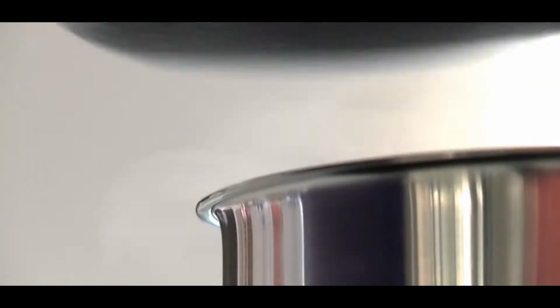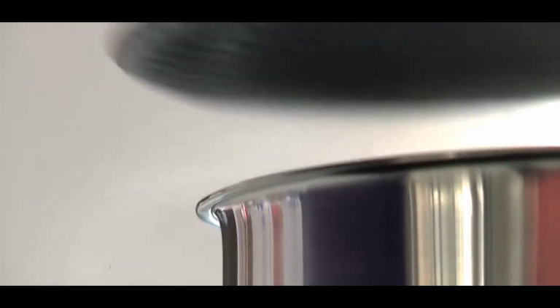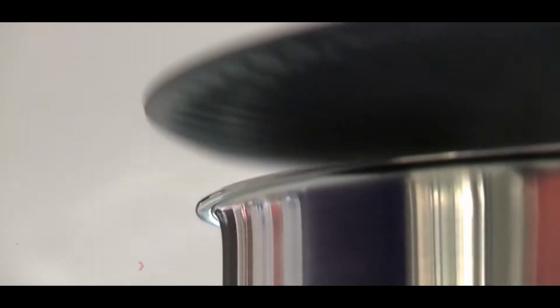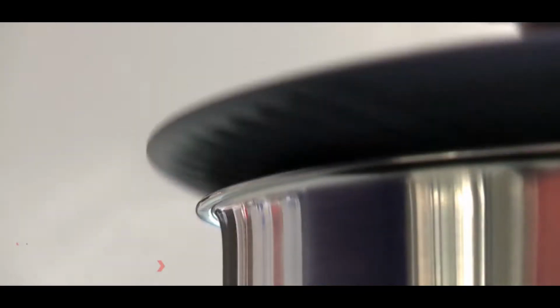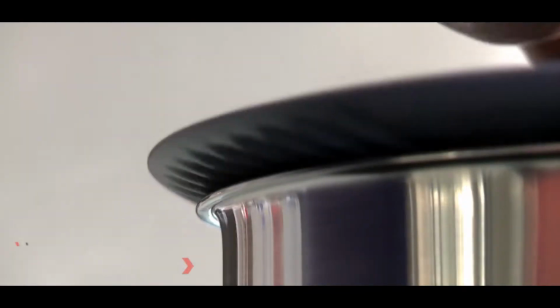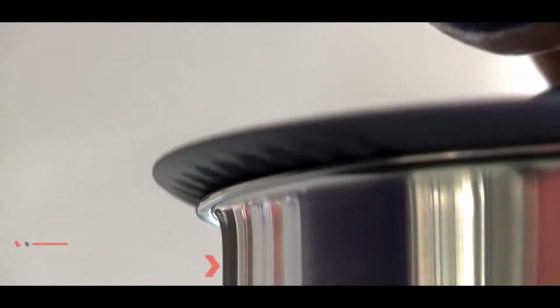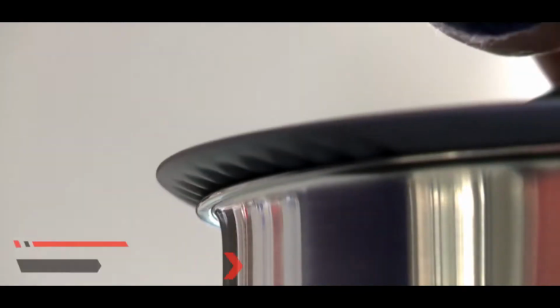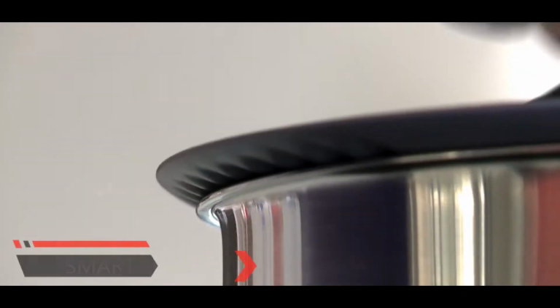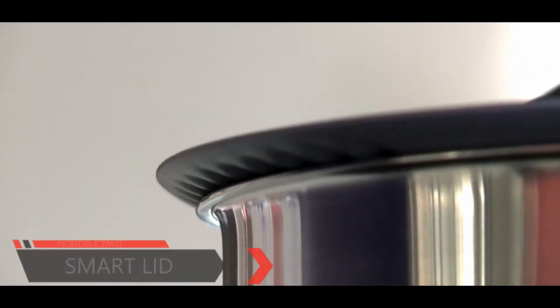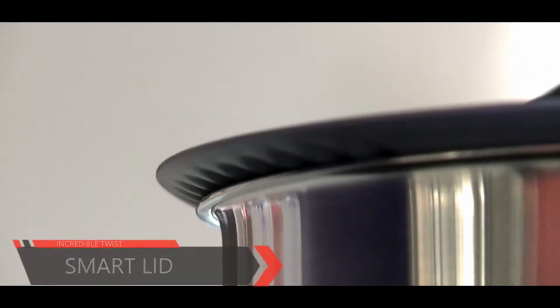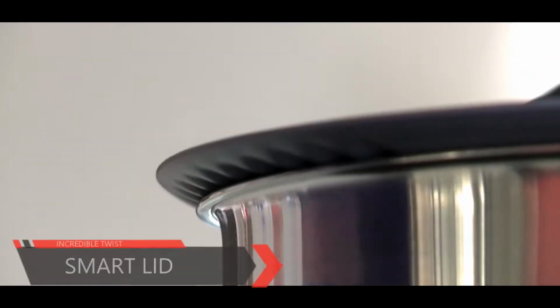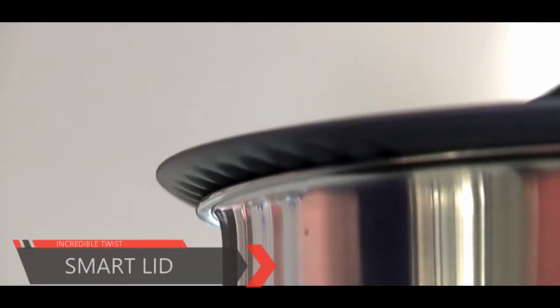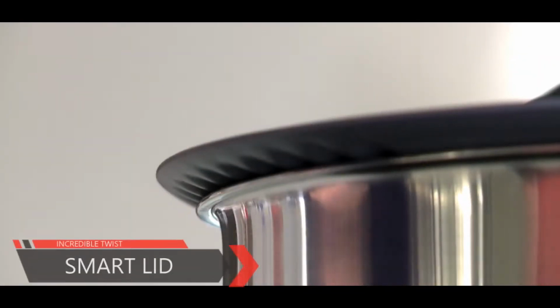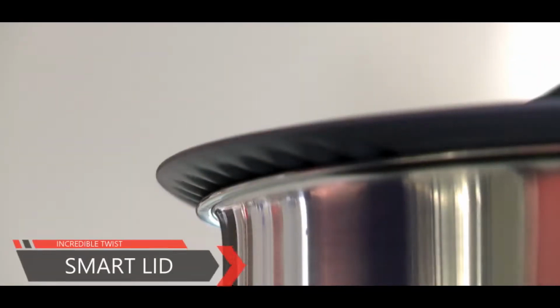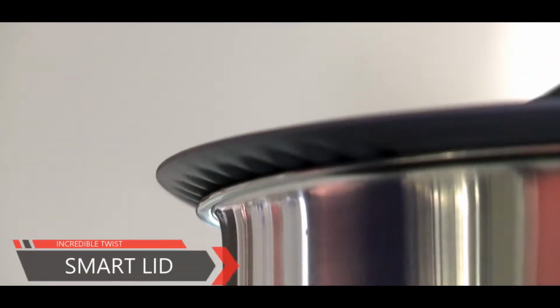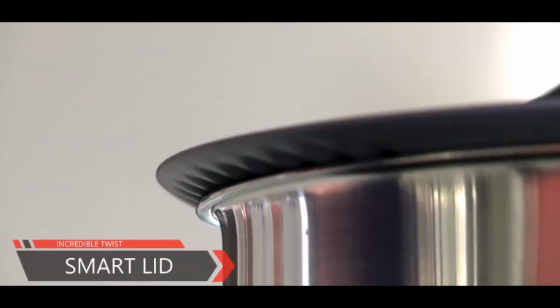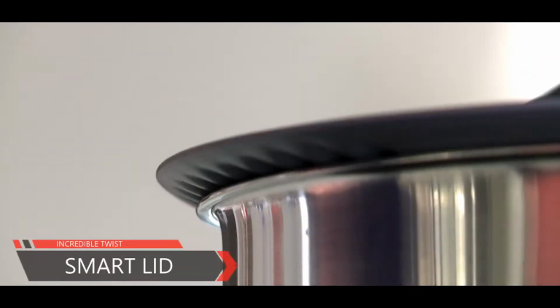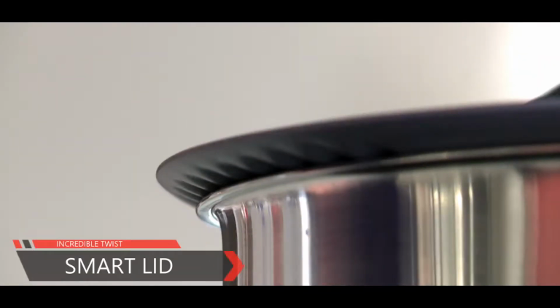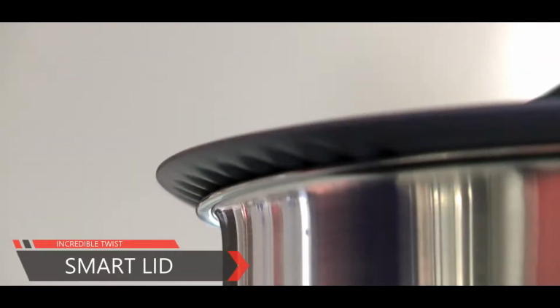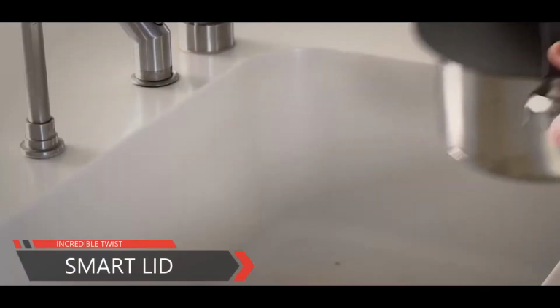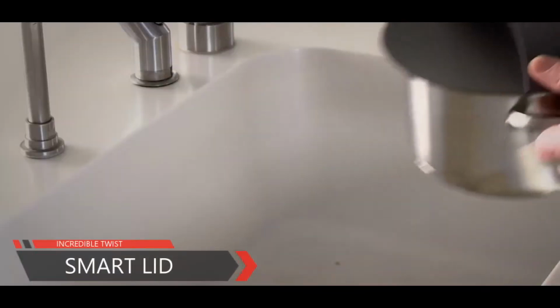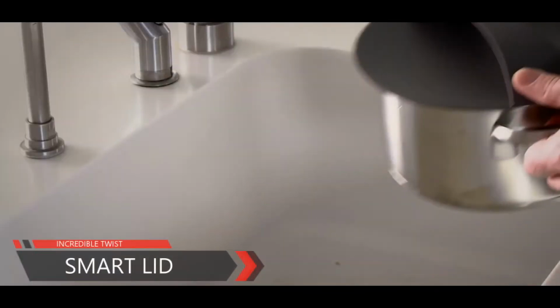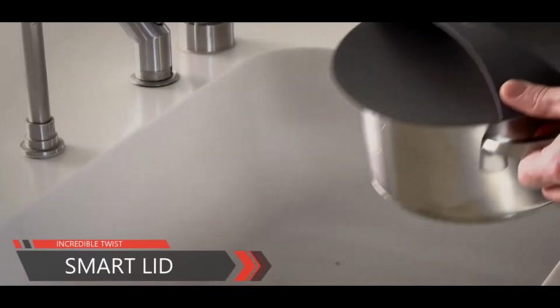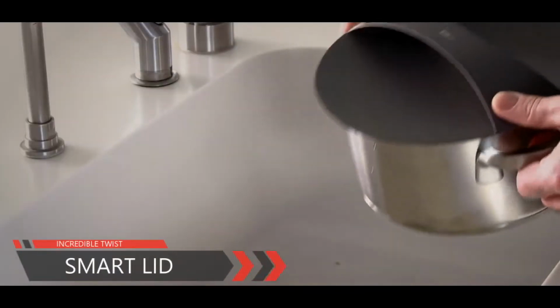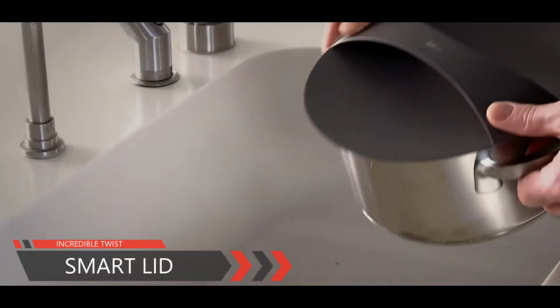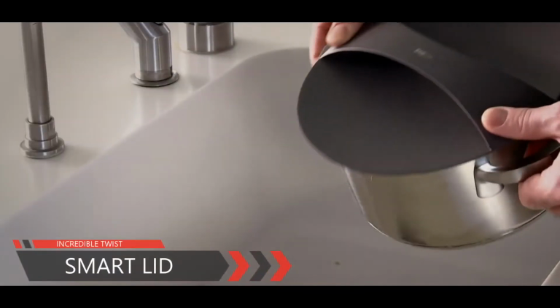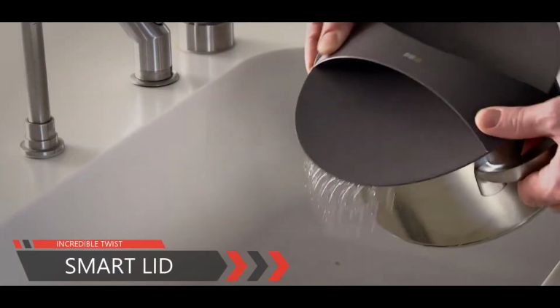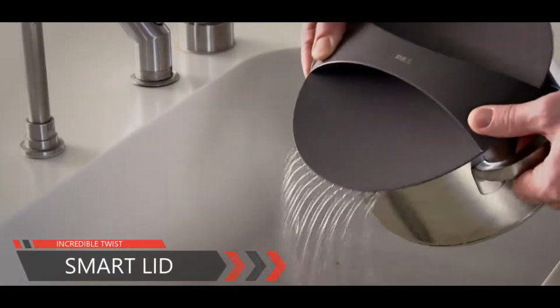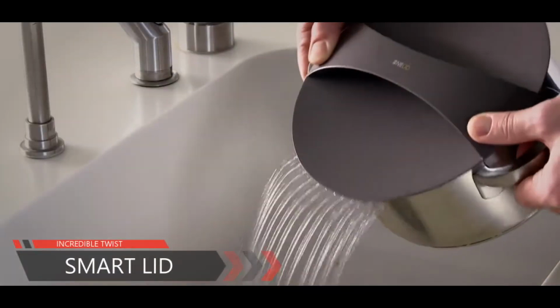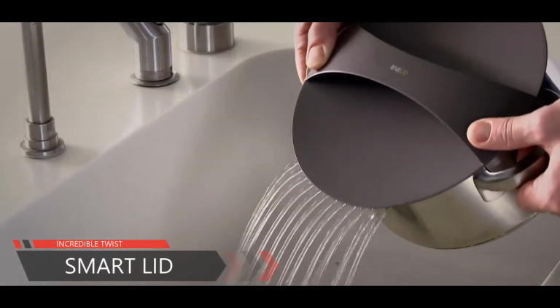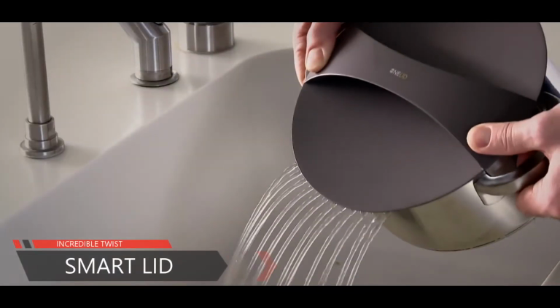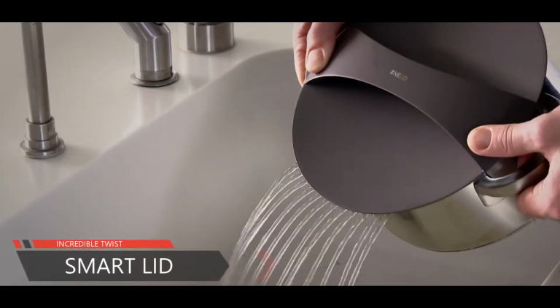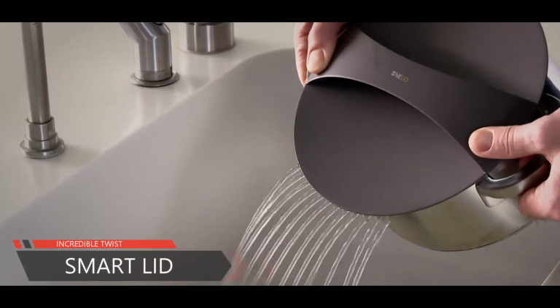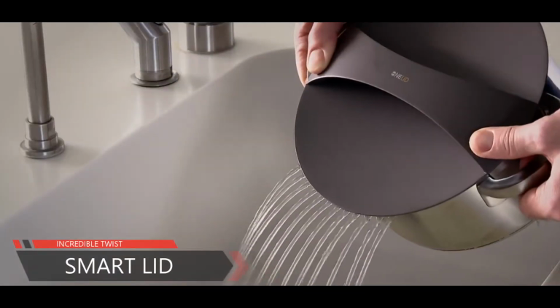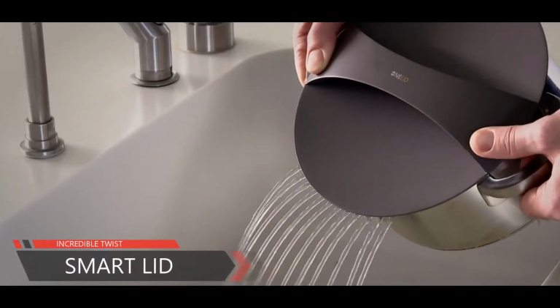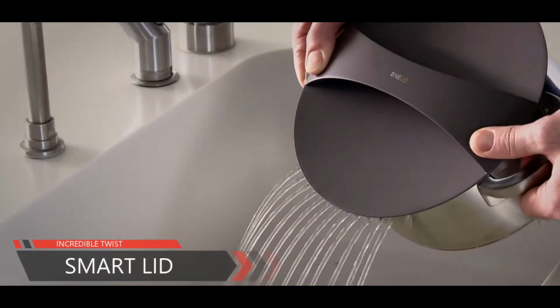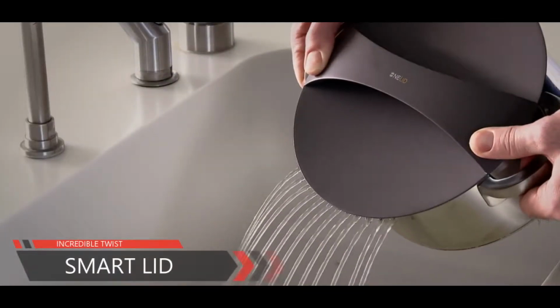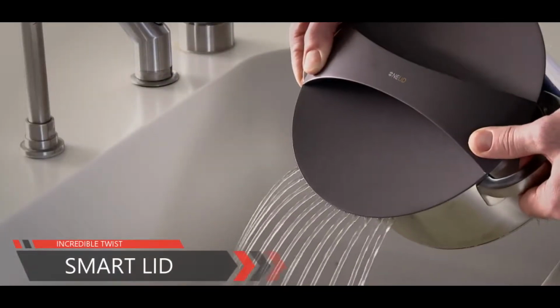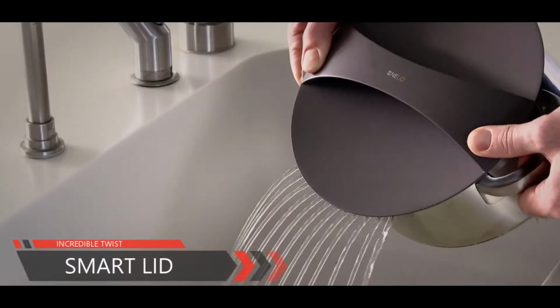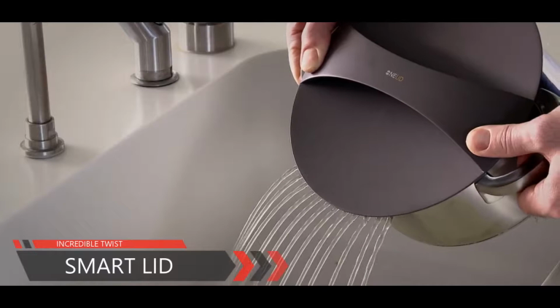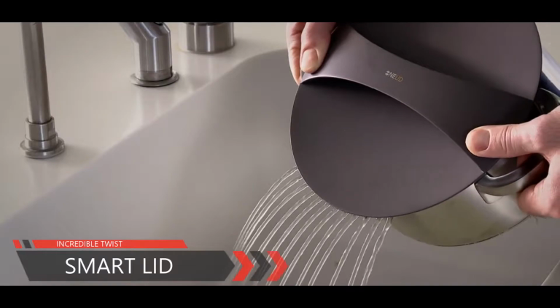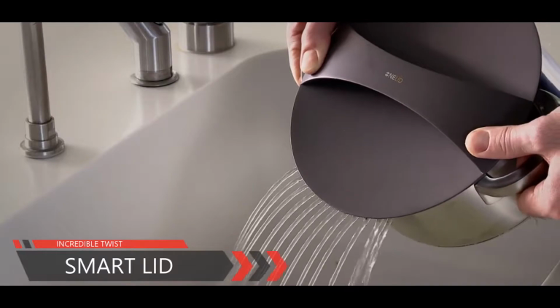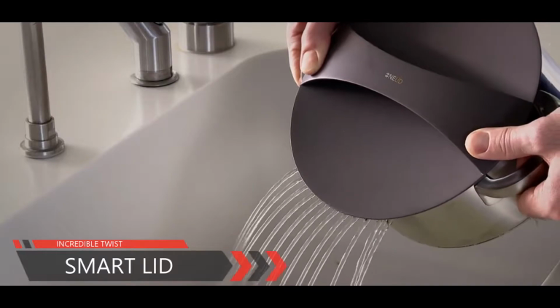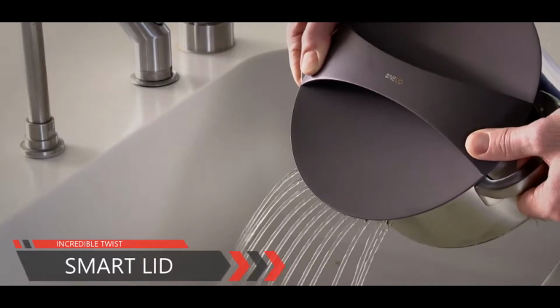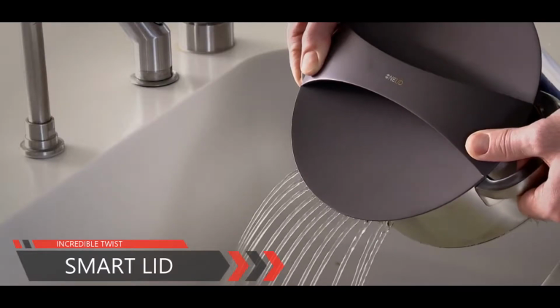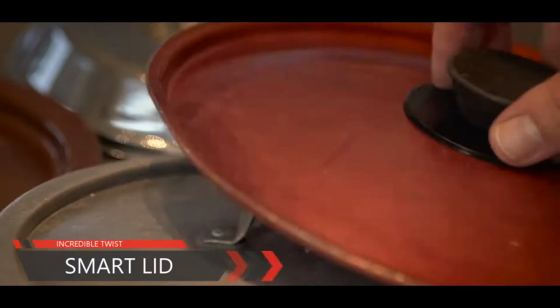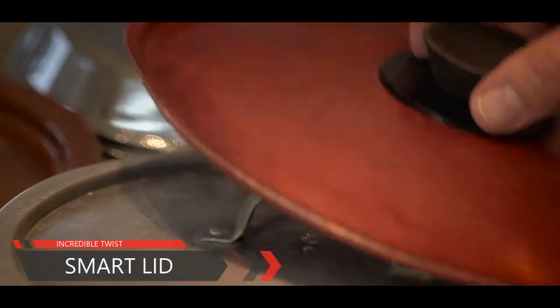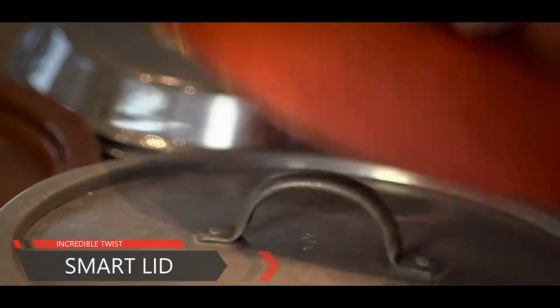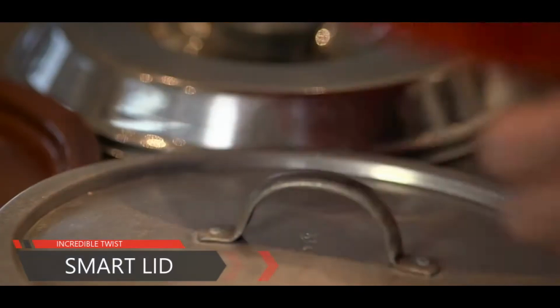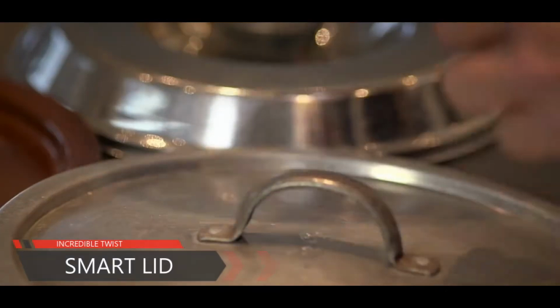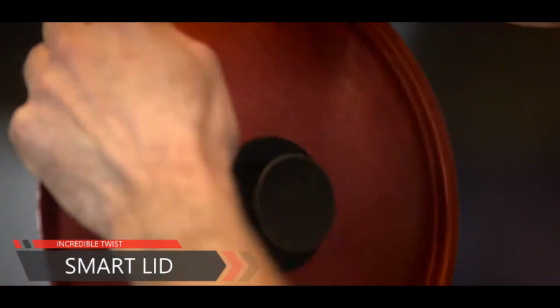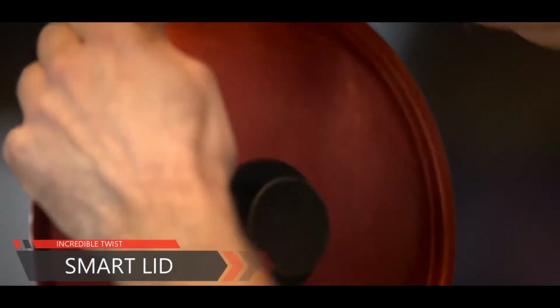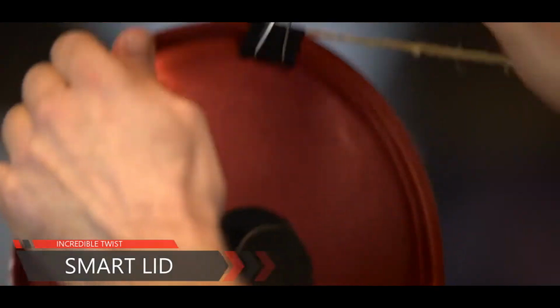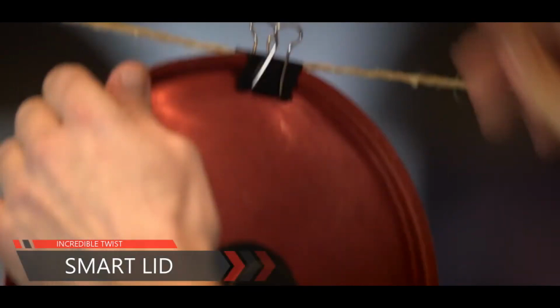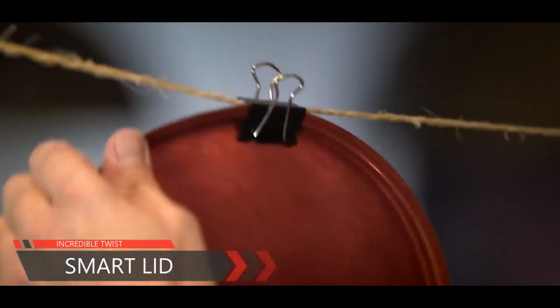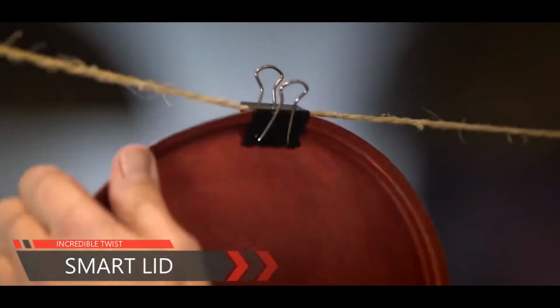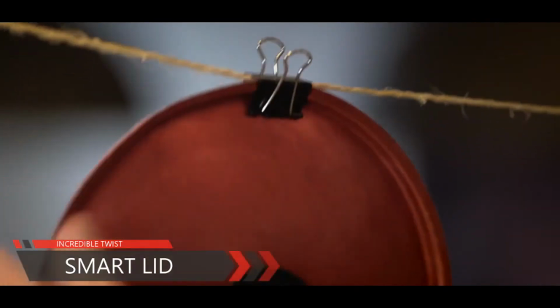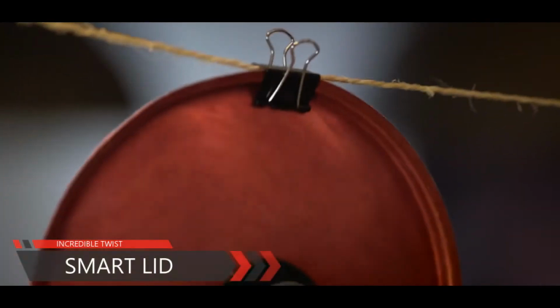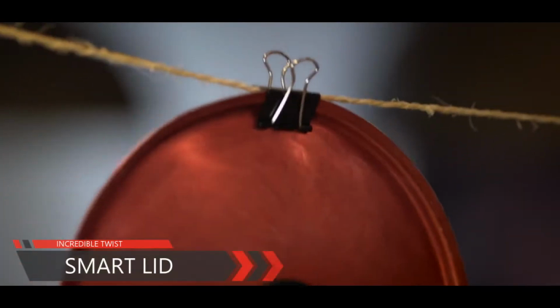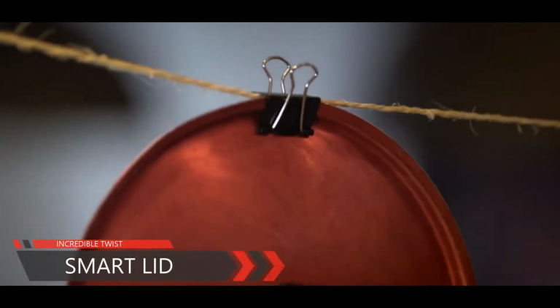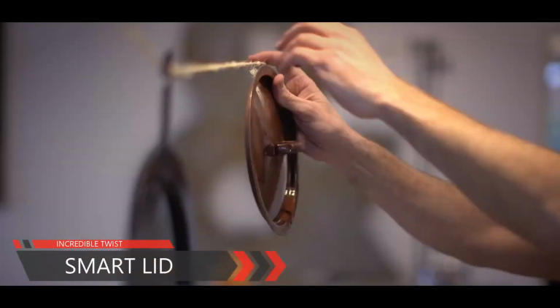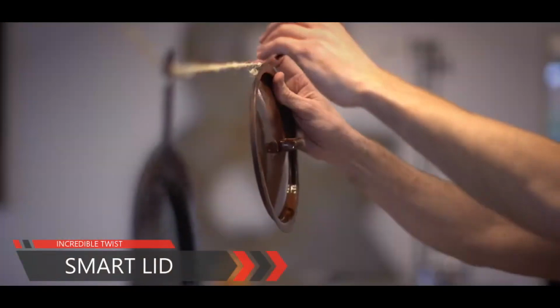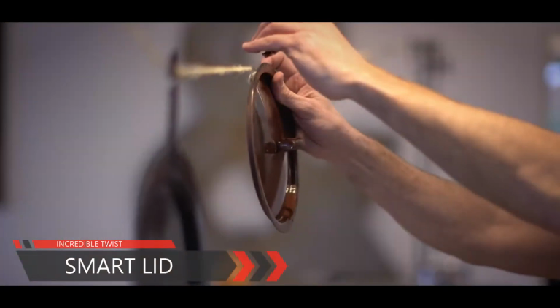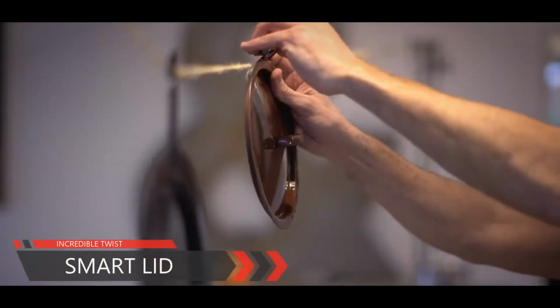In a world where there are billions of pots and pans comes one lid — one lid to fit them all.